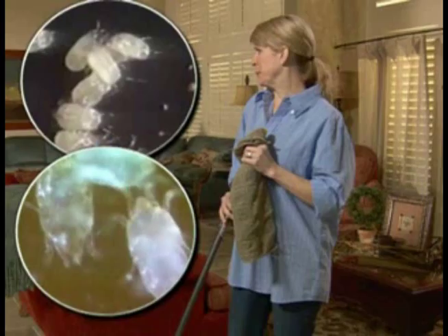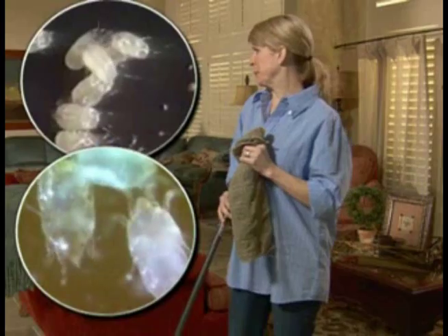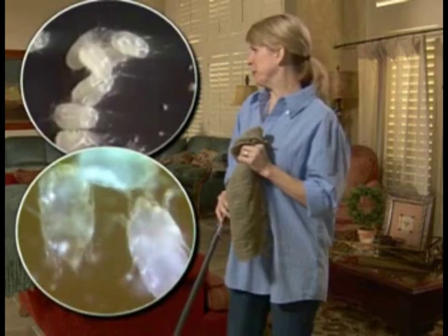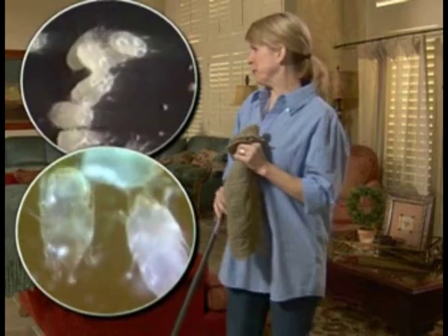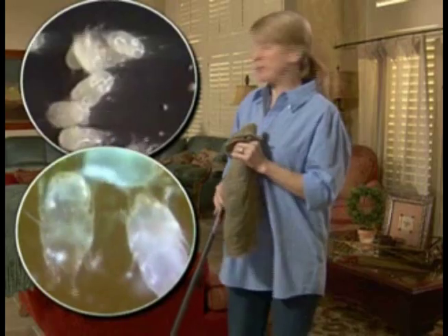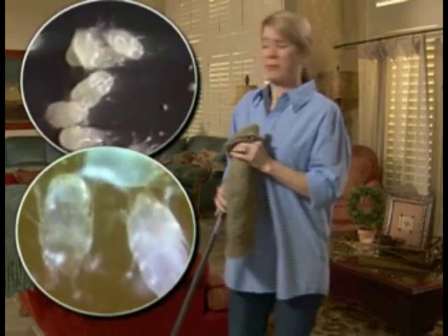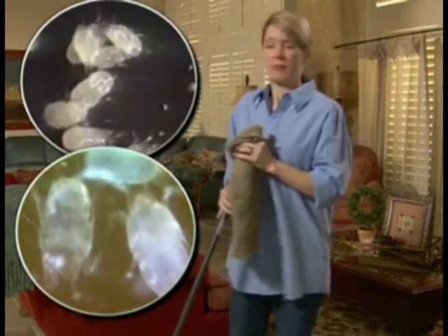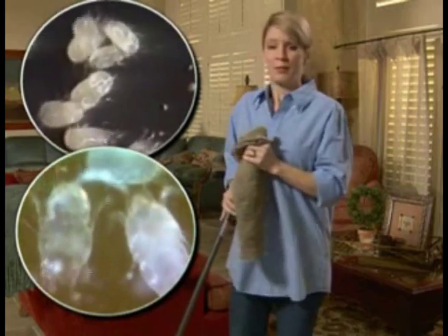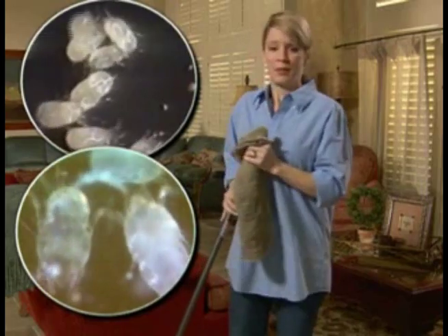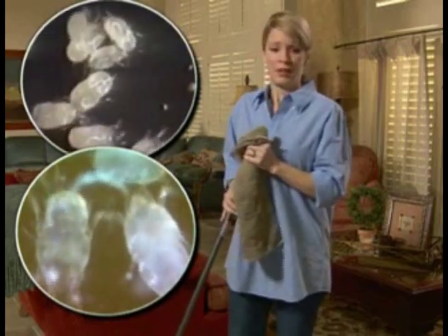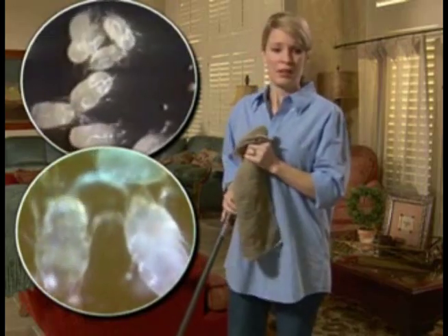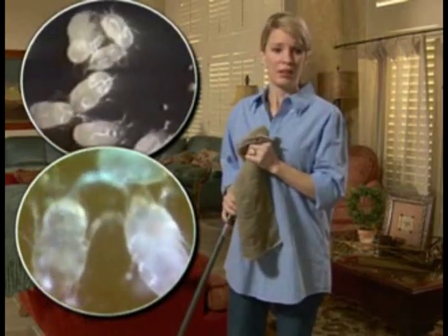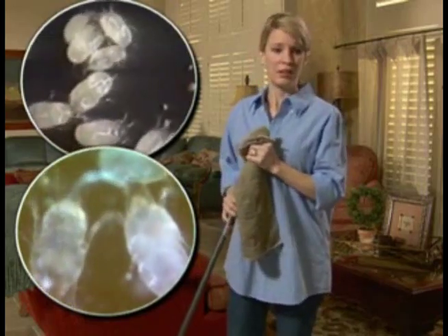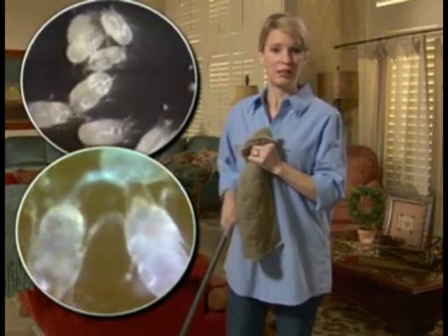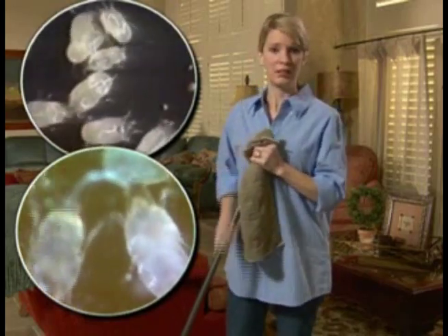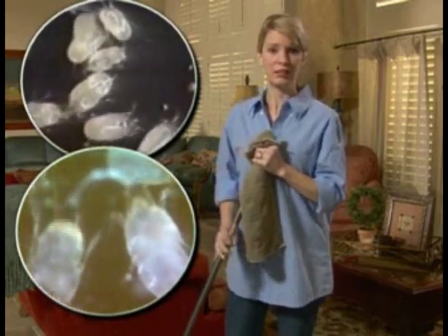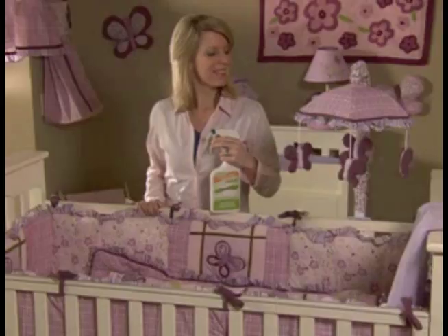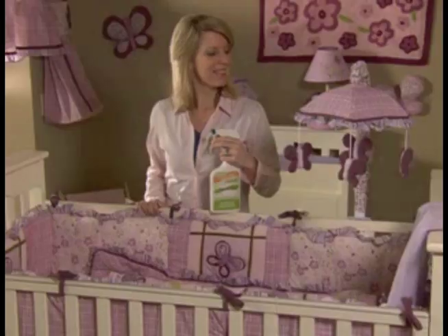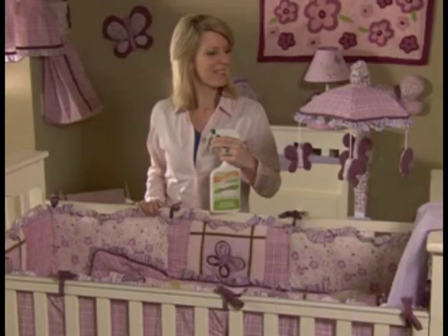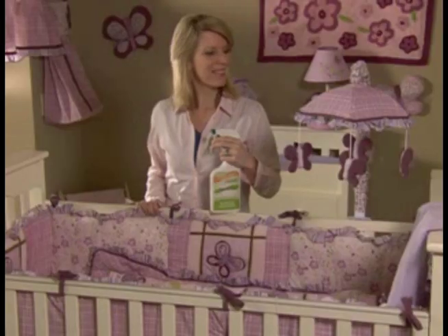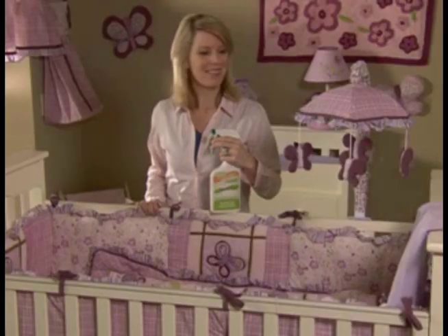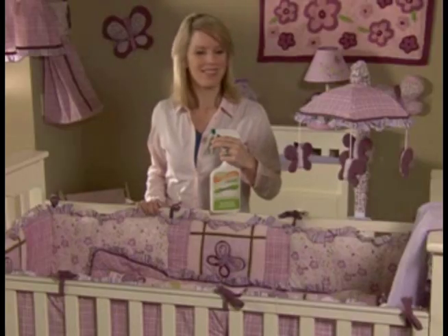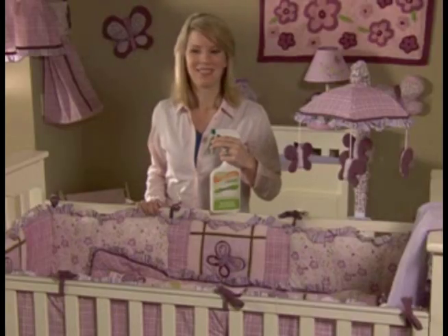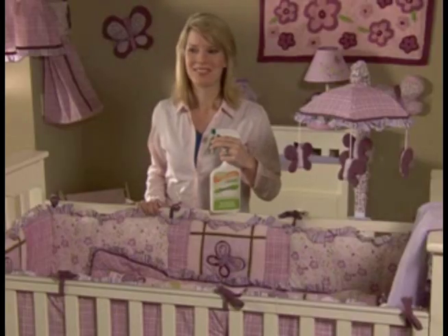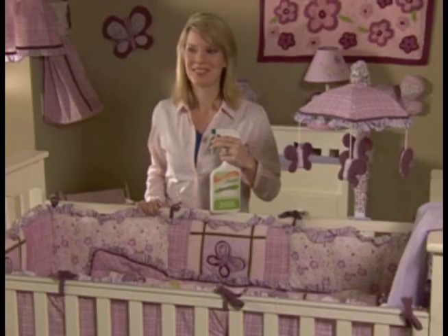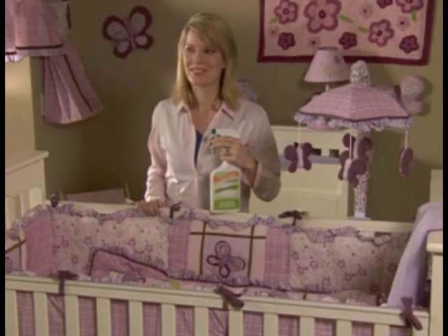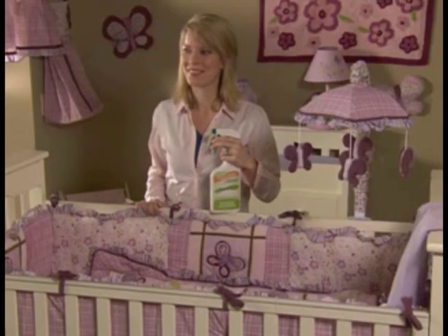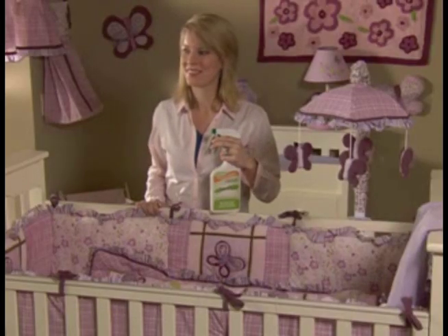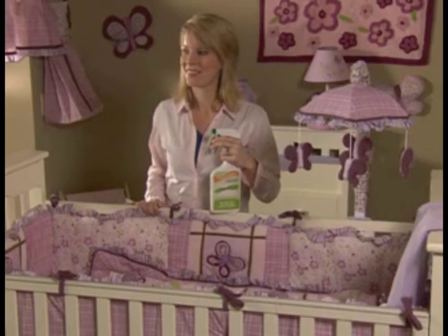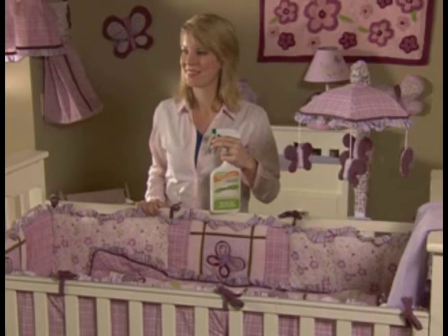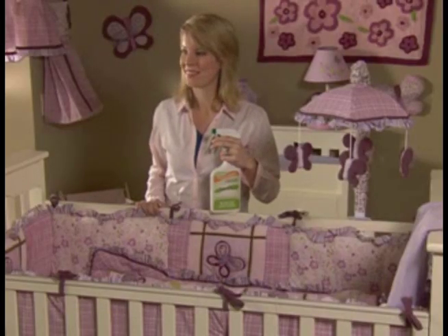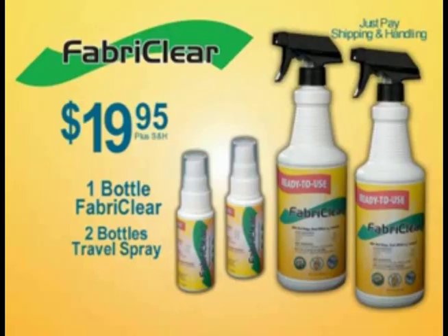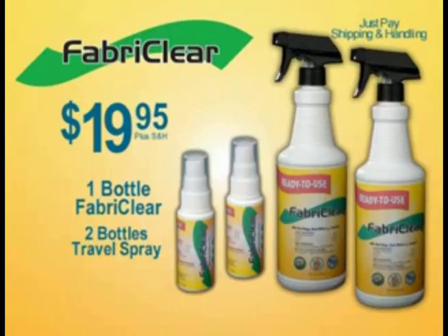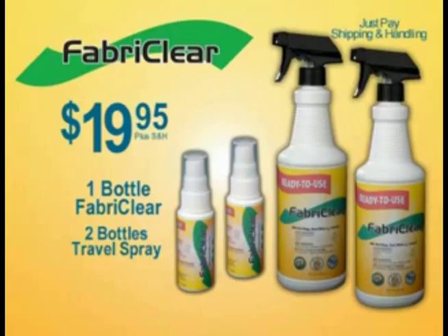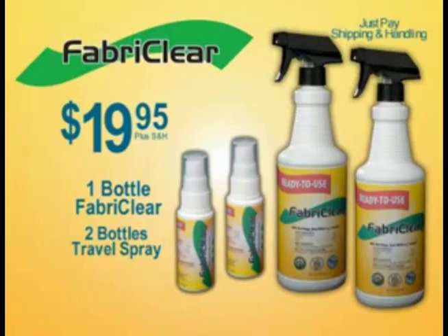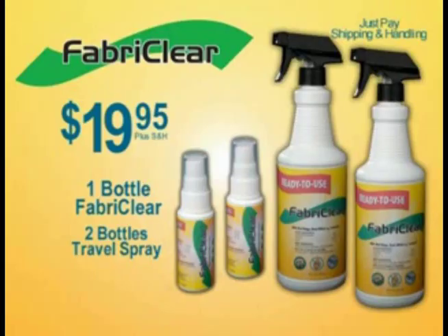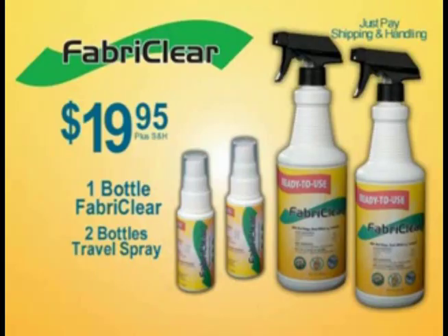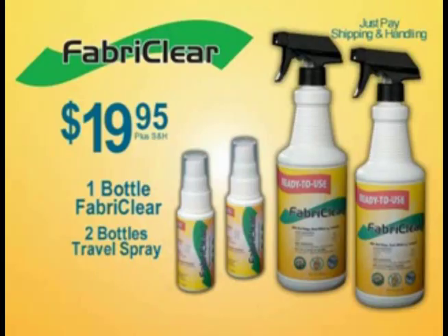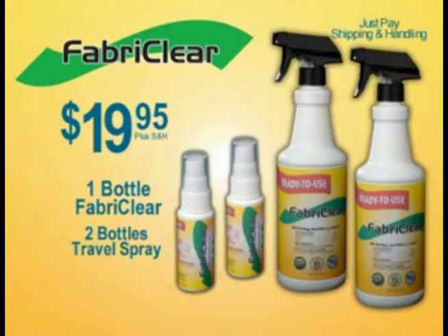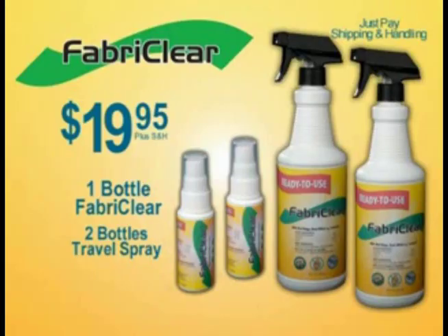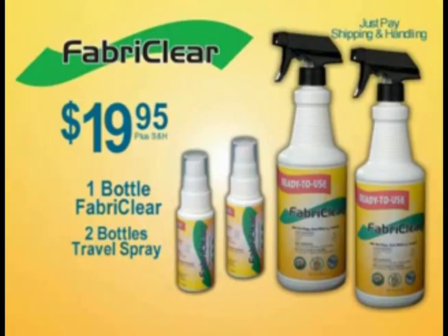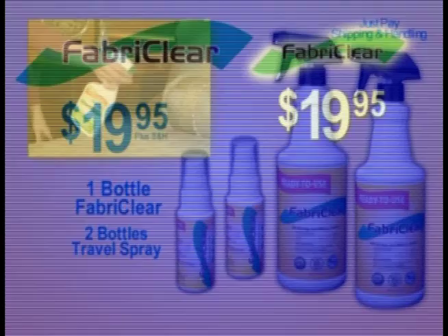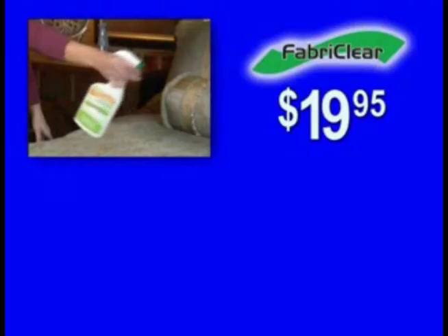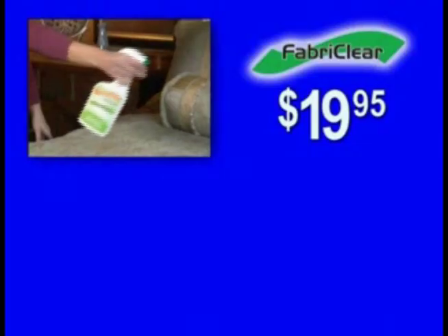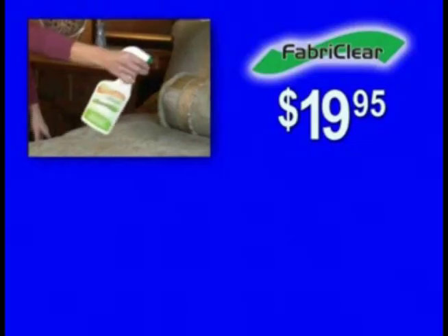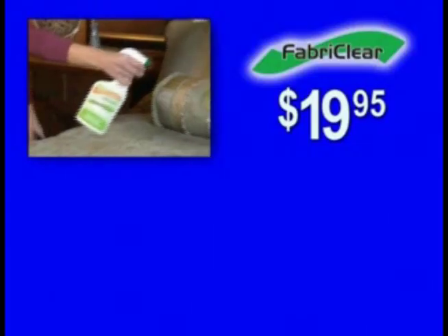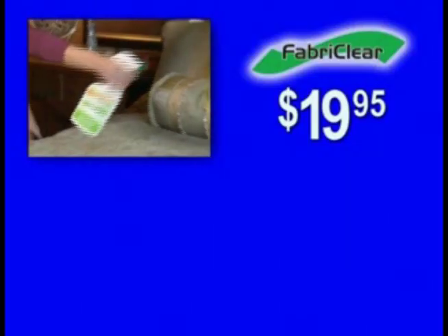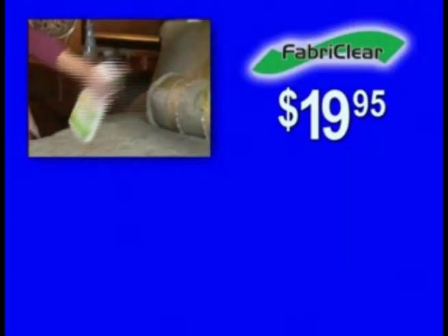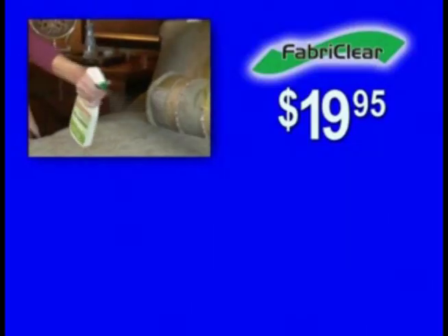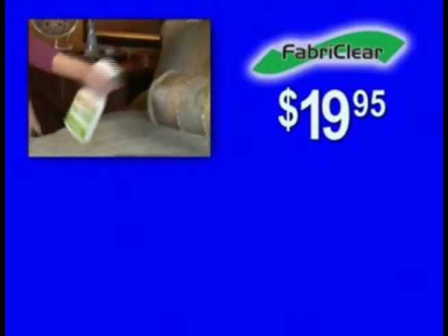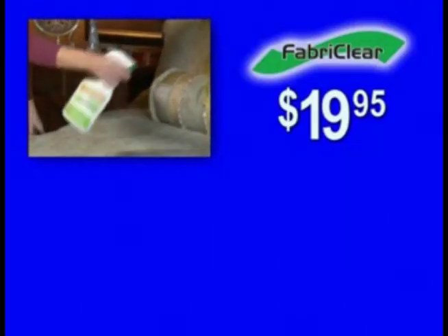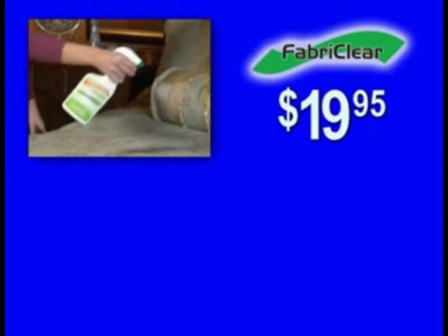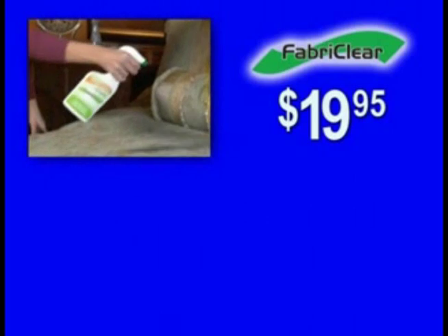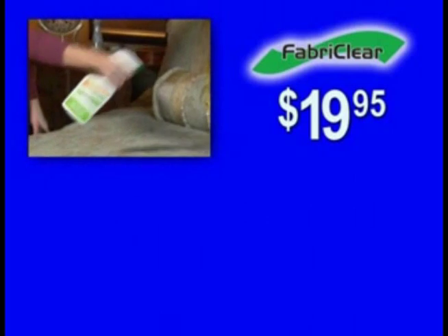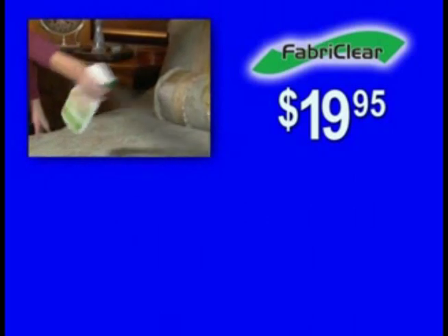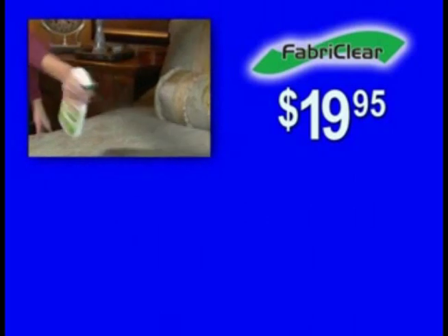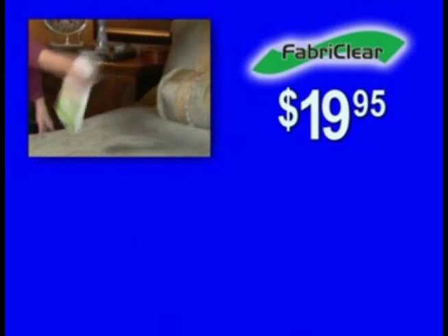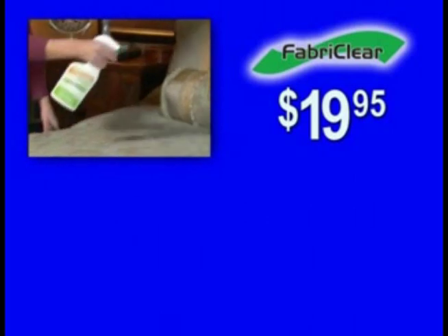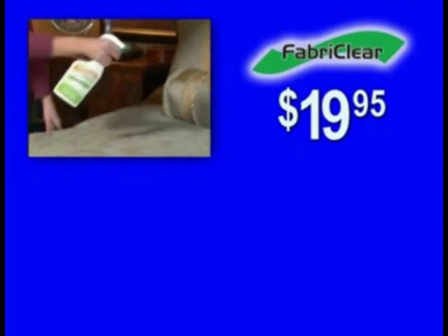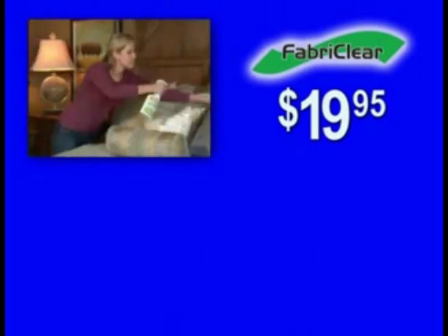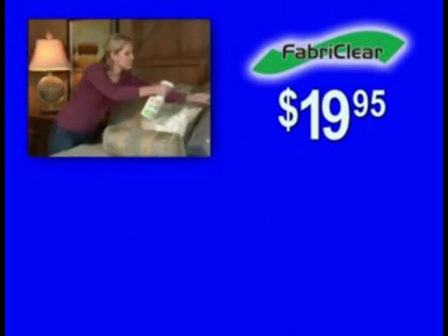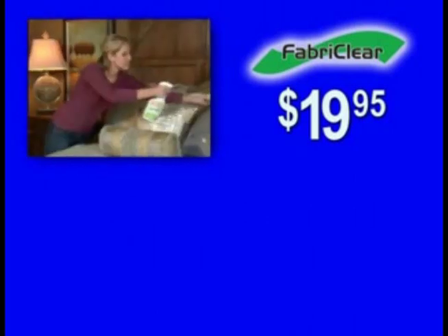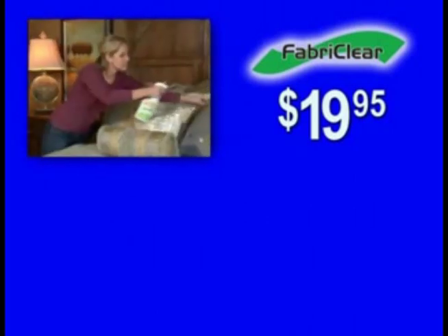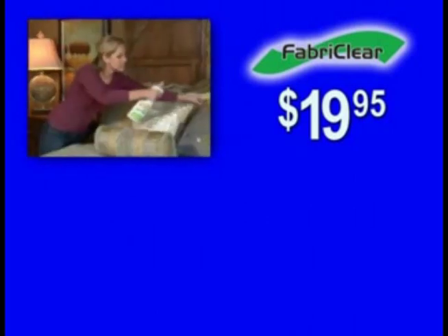Don't let the bedbugs bite. Sleep easy with Fabric Clear. Call now.